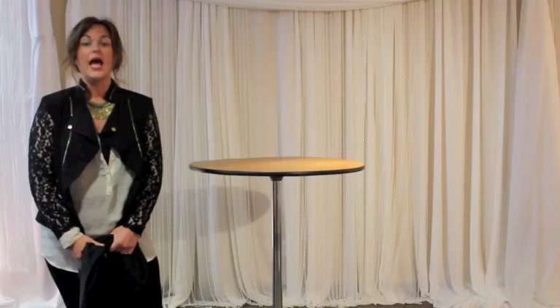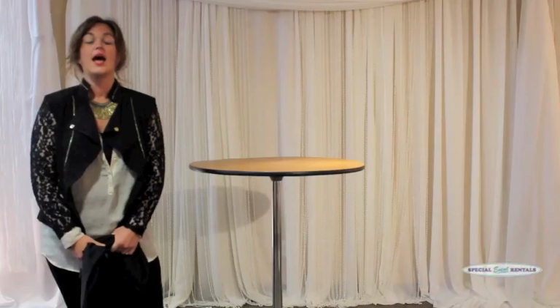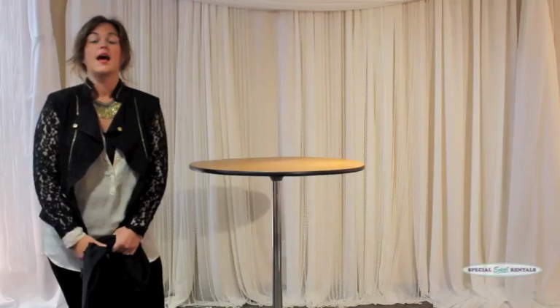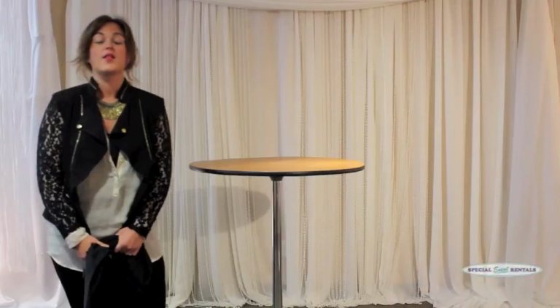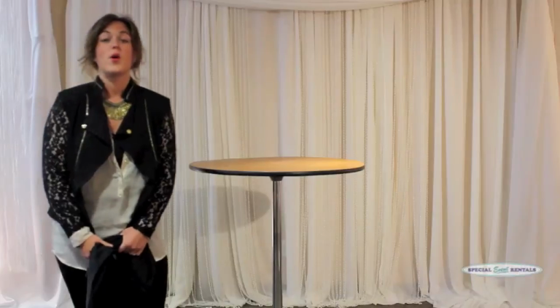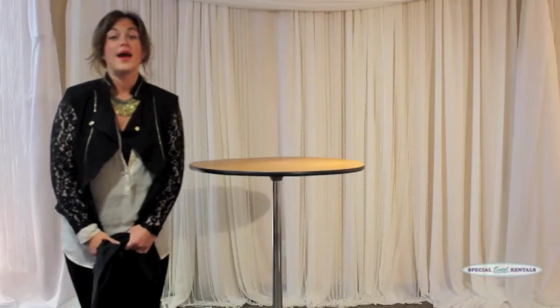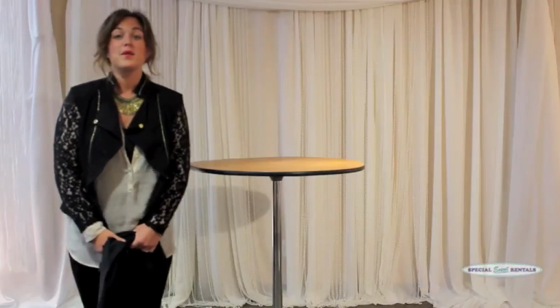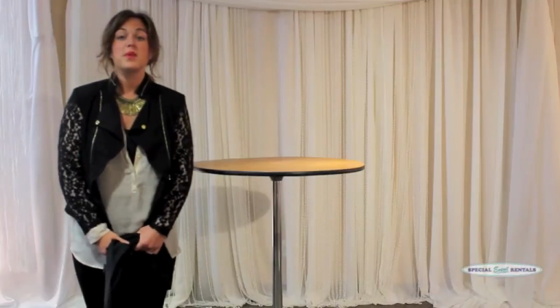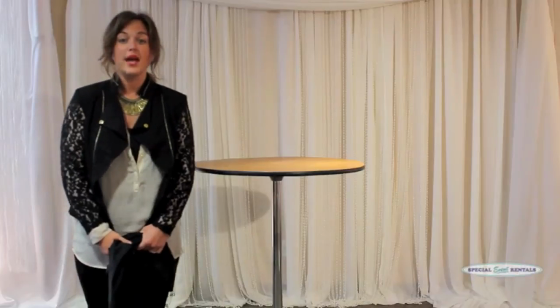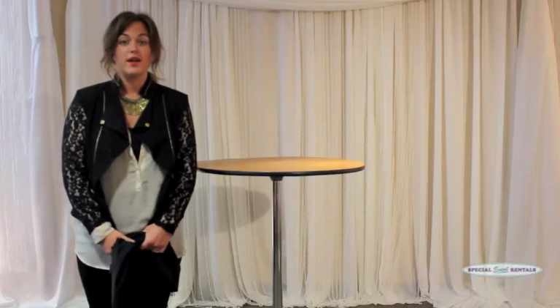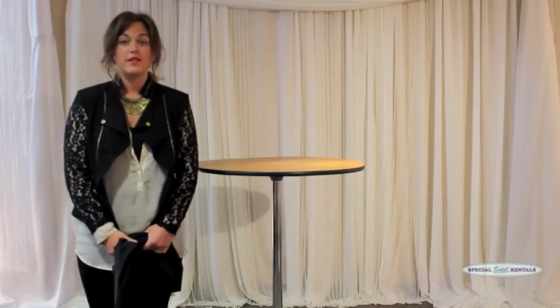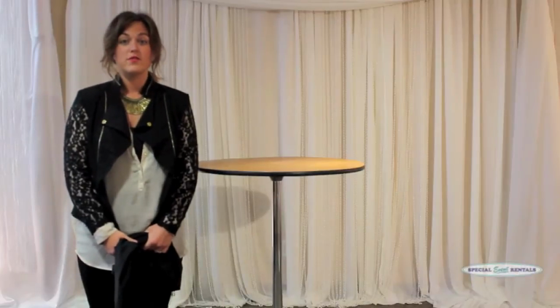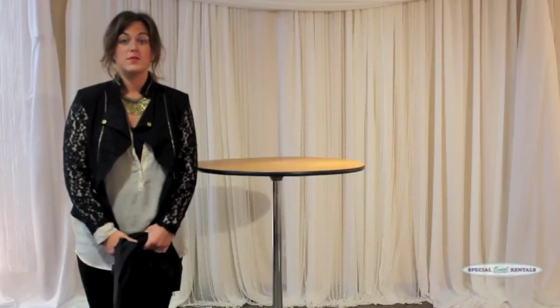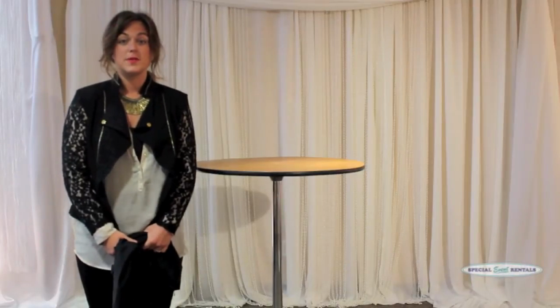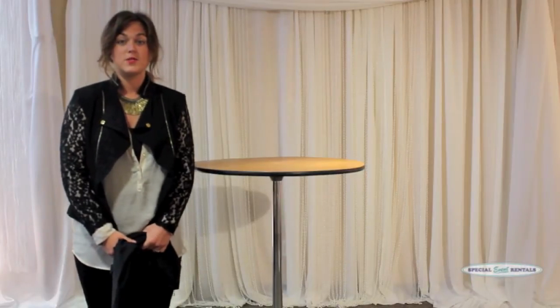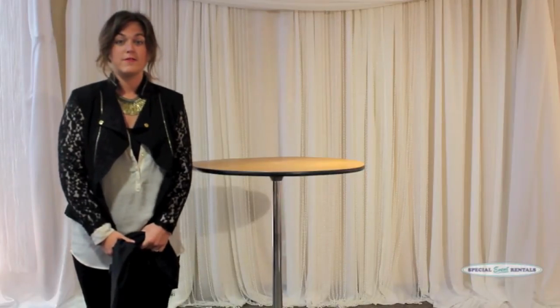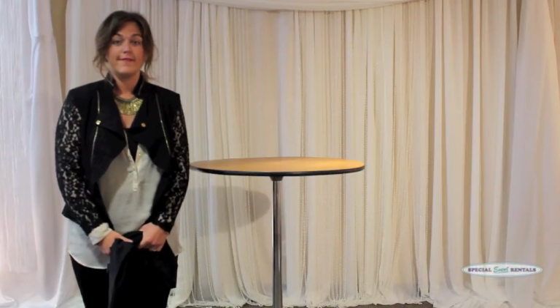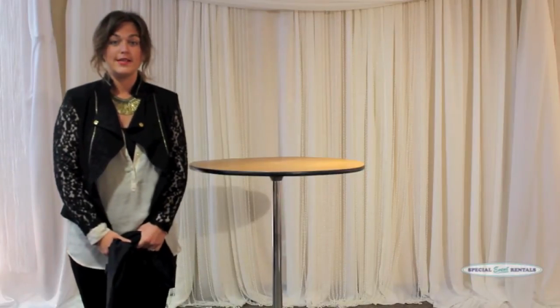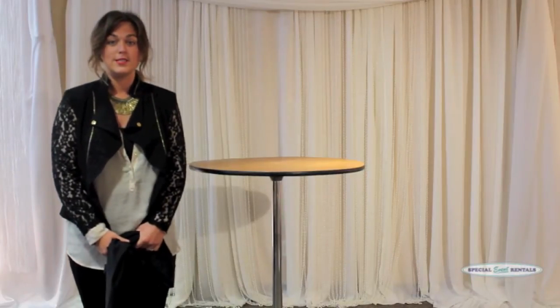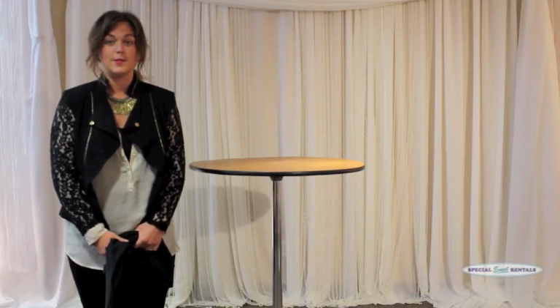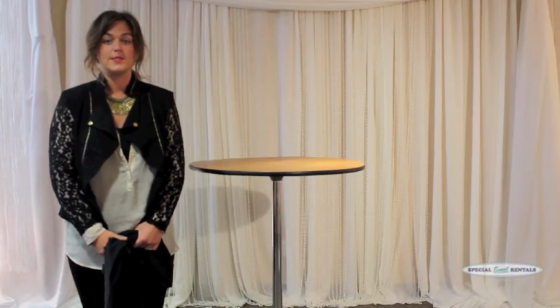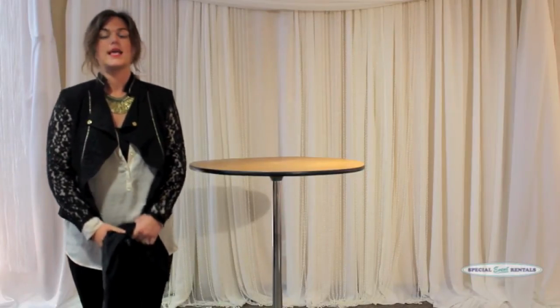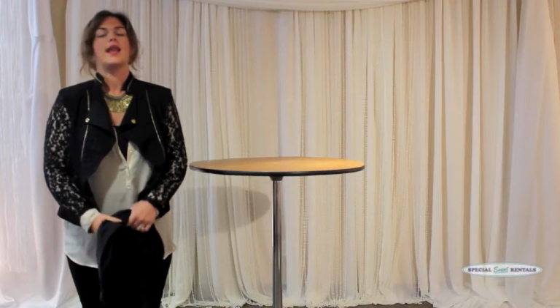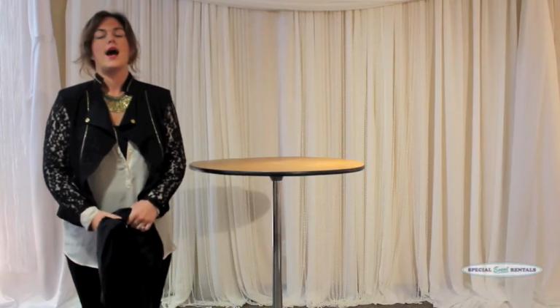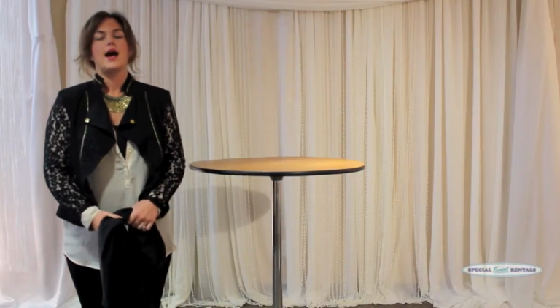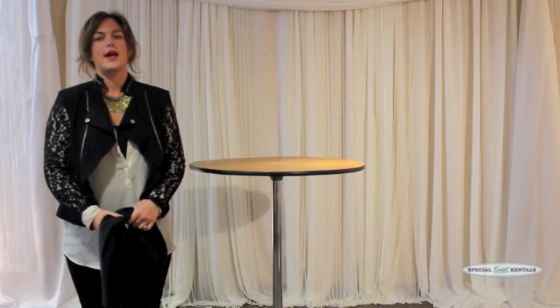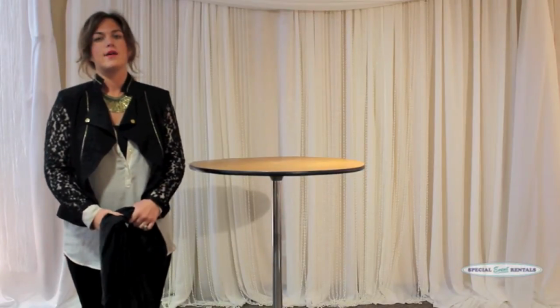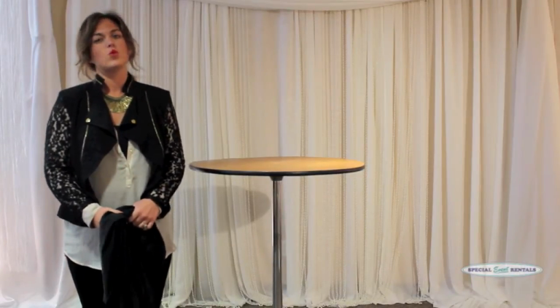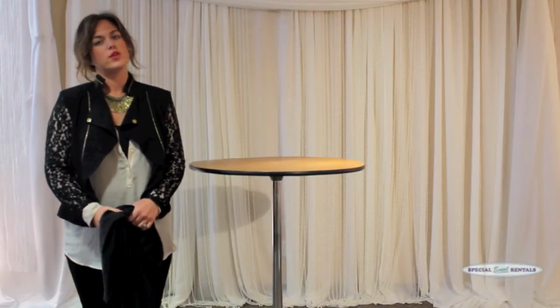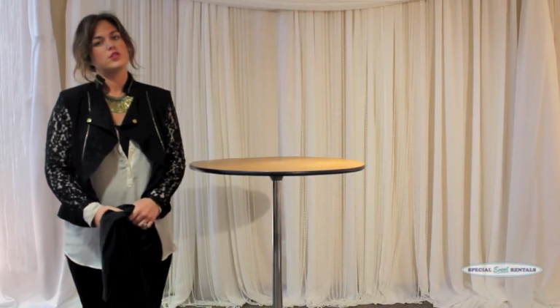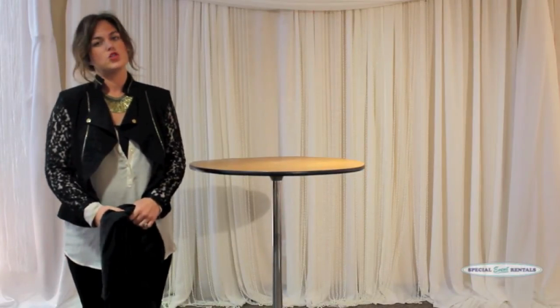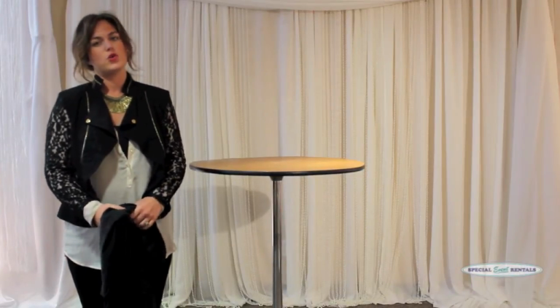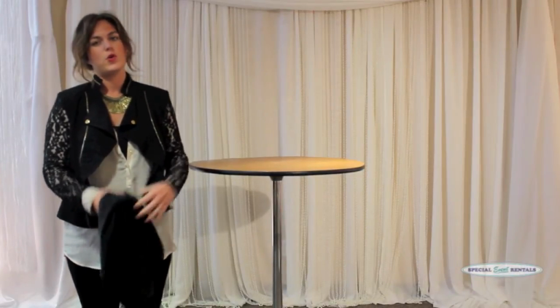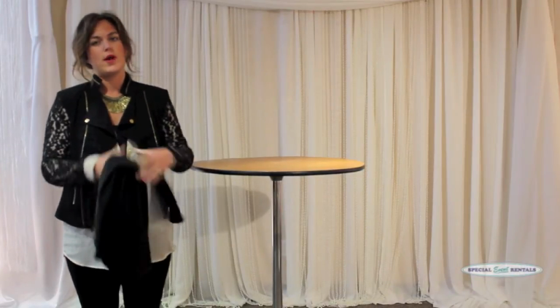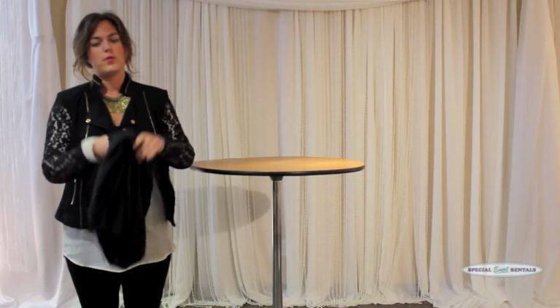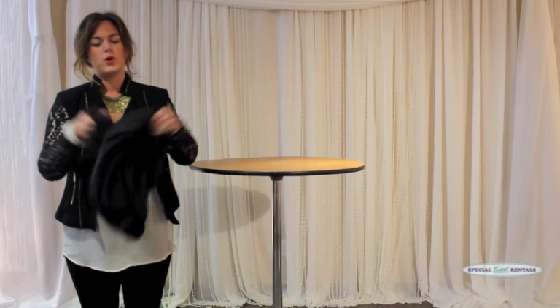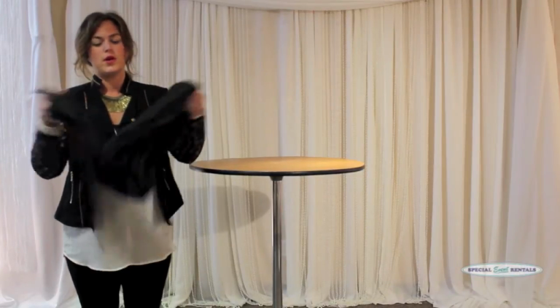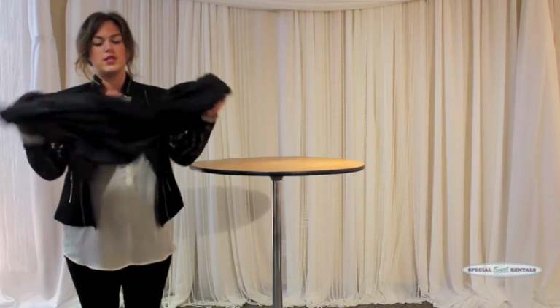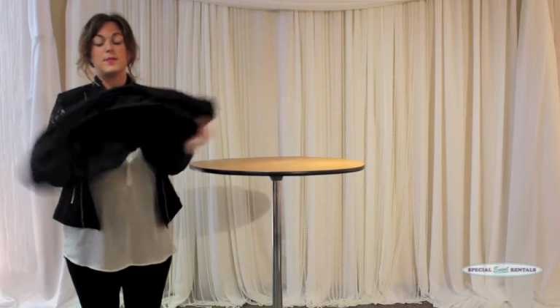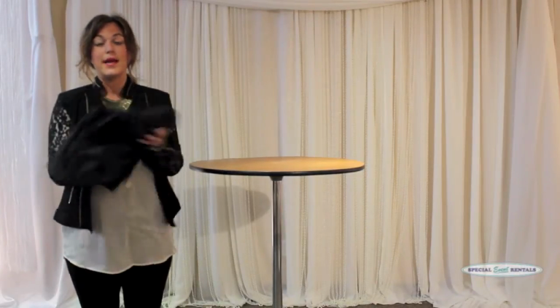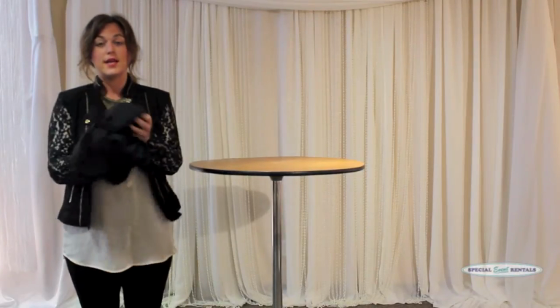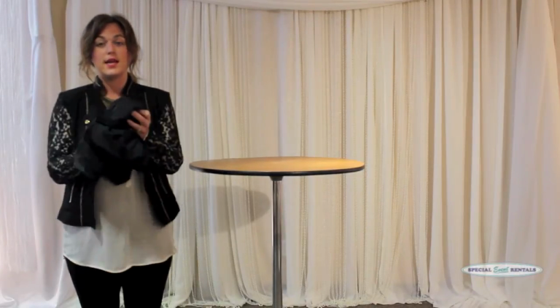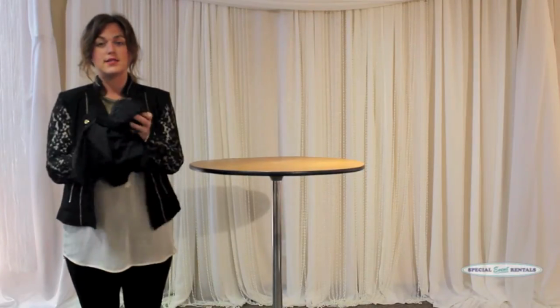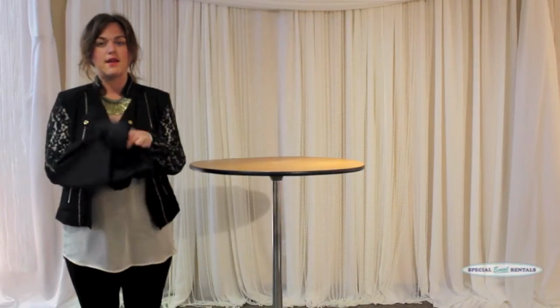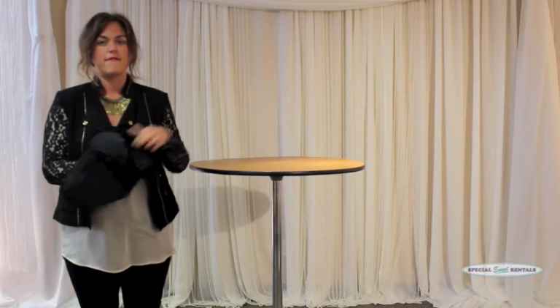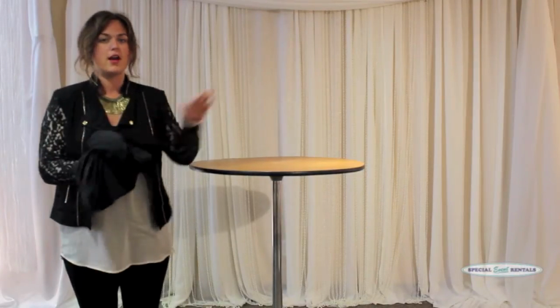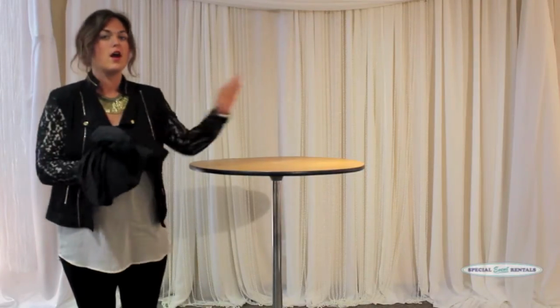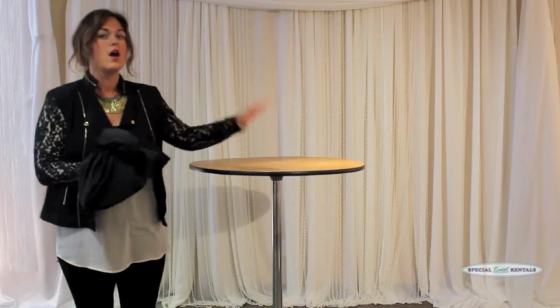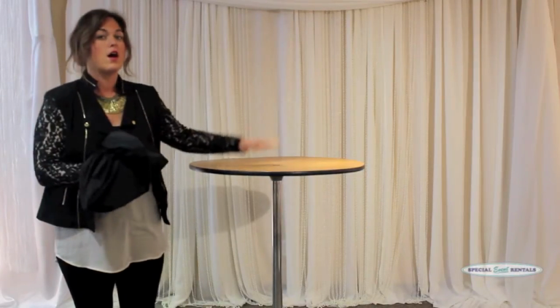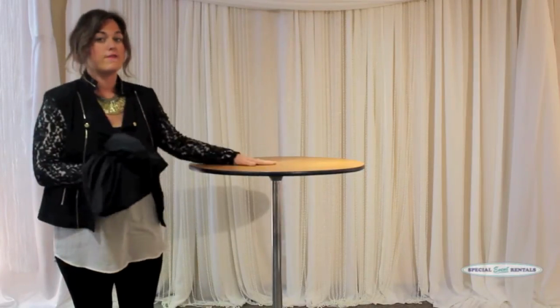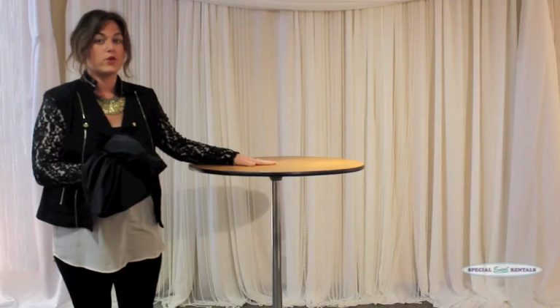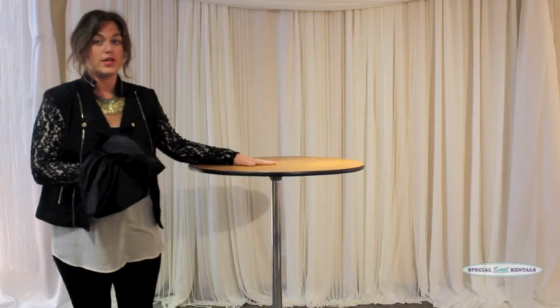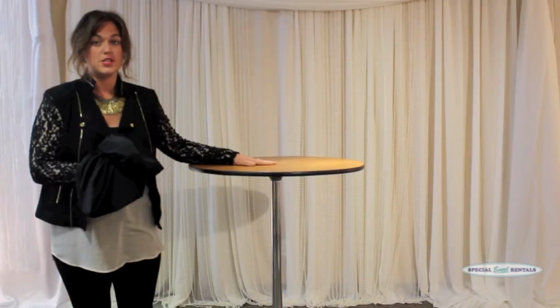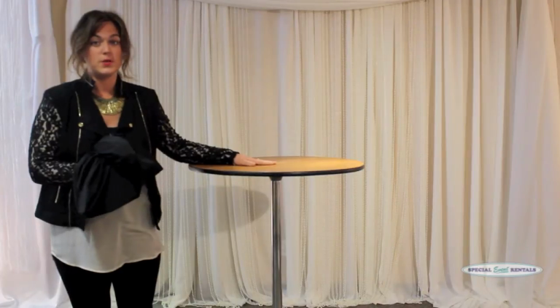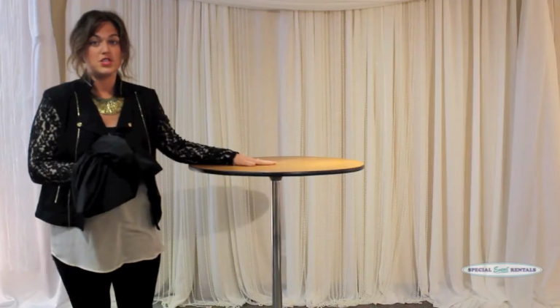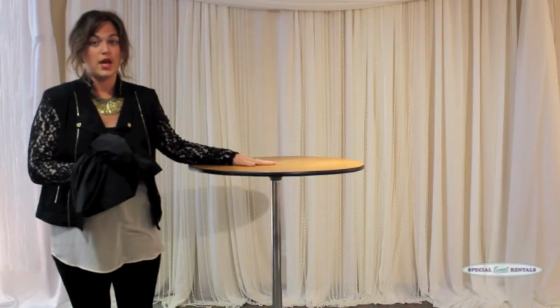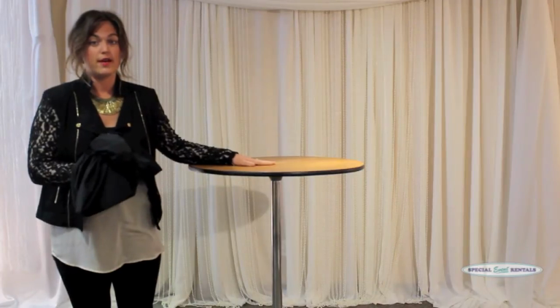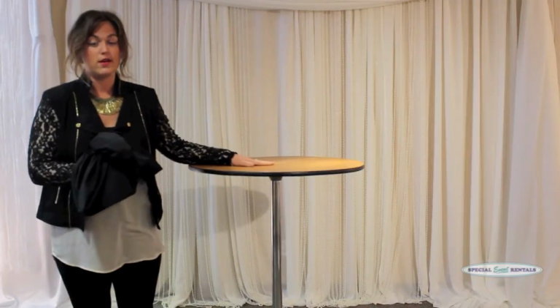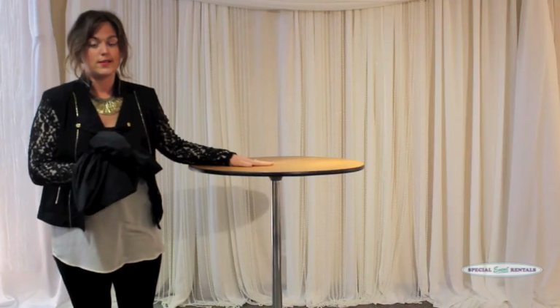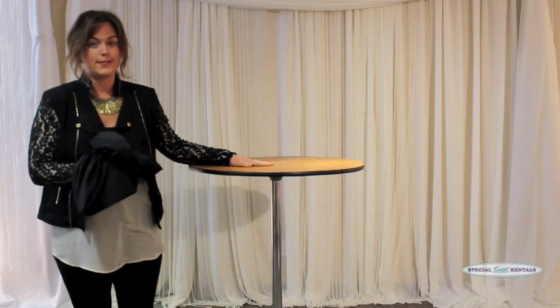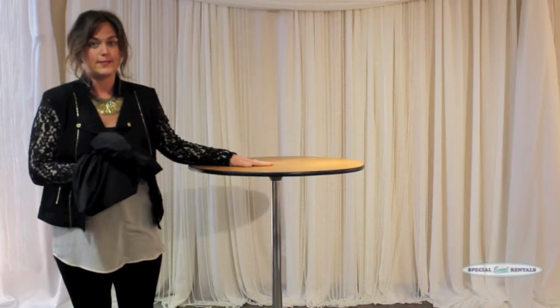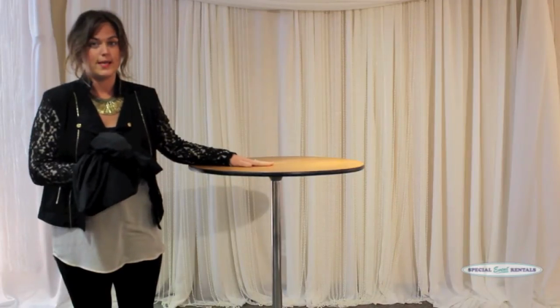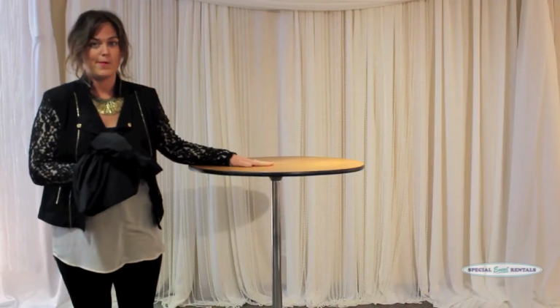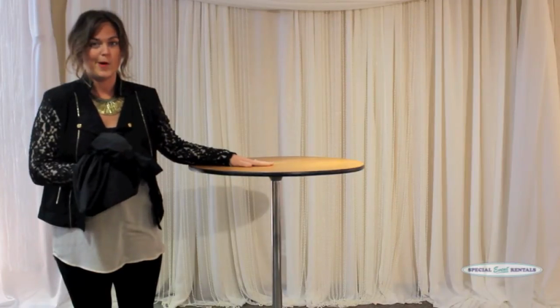Hello, I am Carolyn from Special Levet Rentals, and I am going to show you how to put on a spandex cover on a 42-inch high cocktail table.